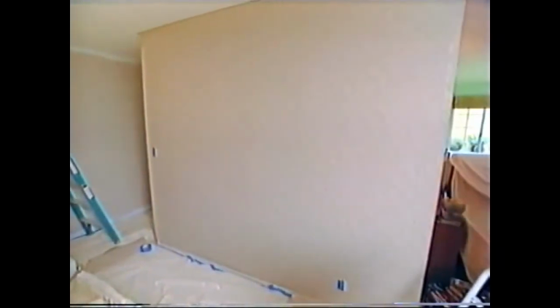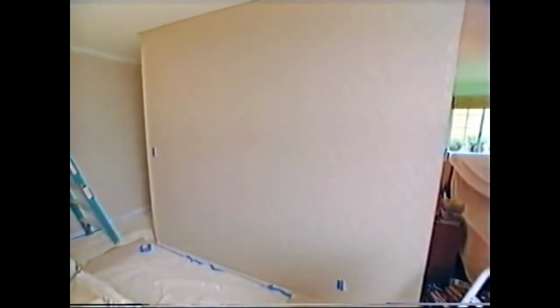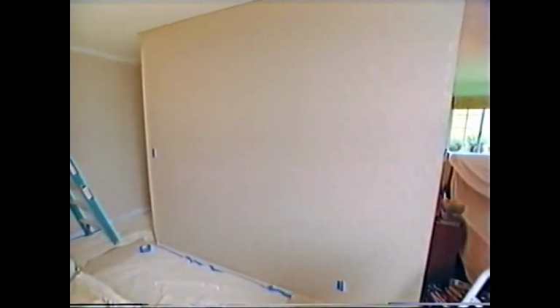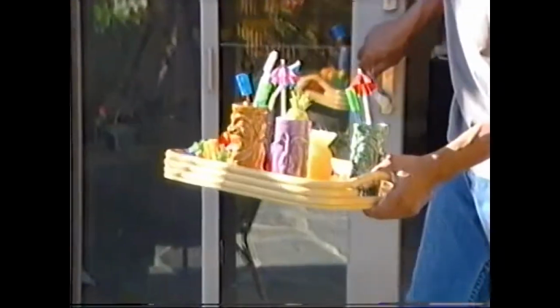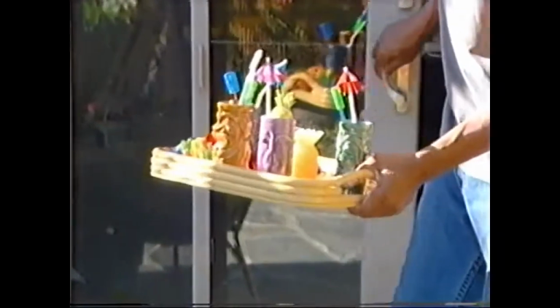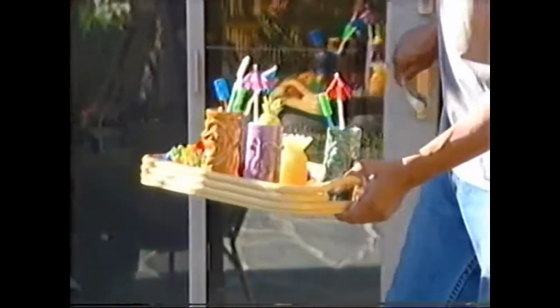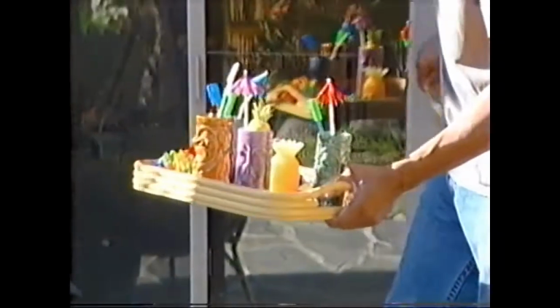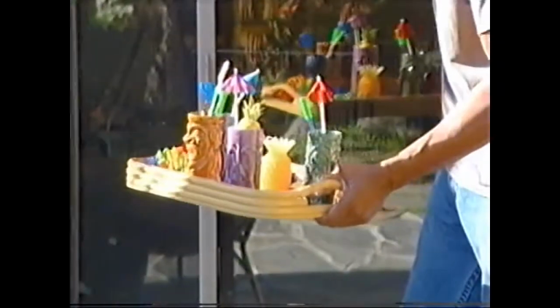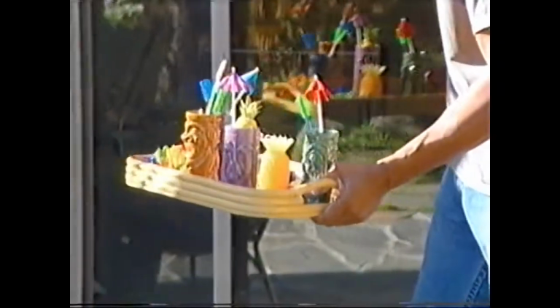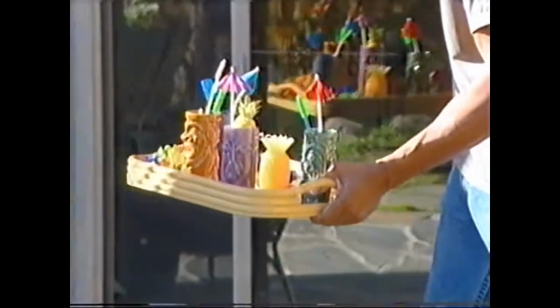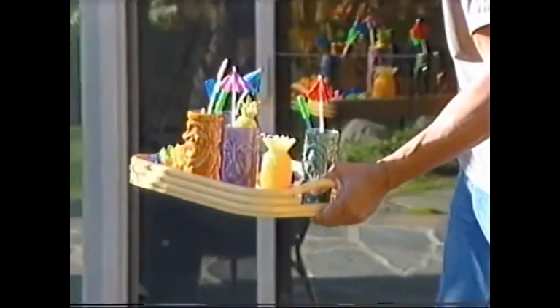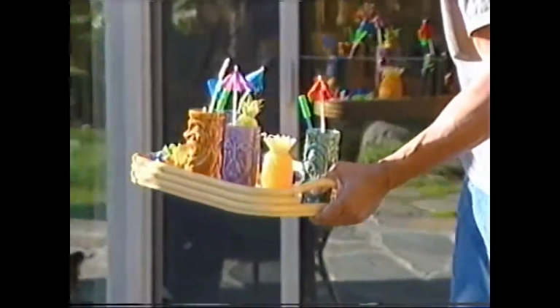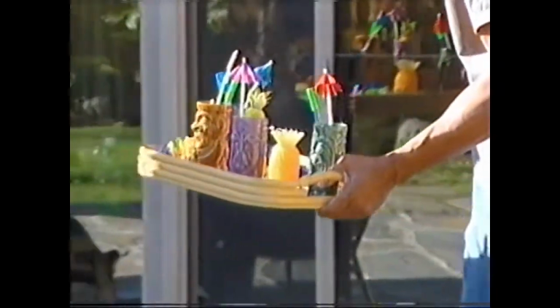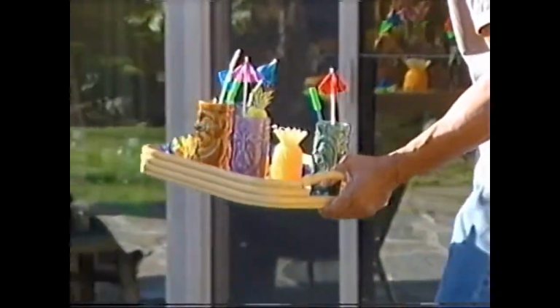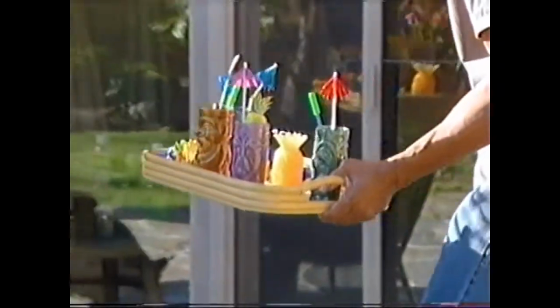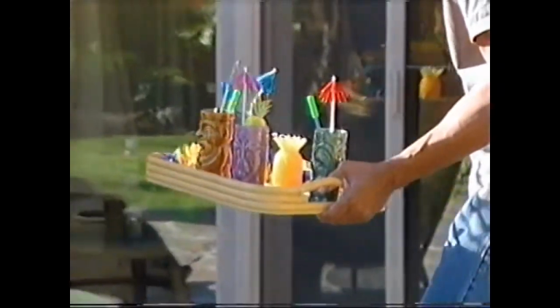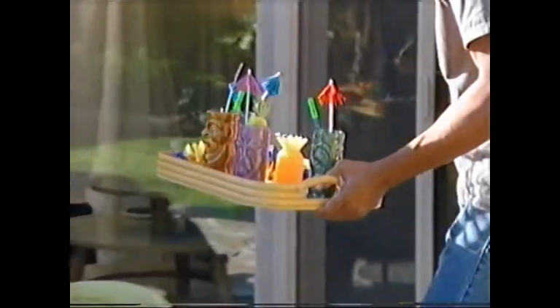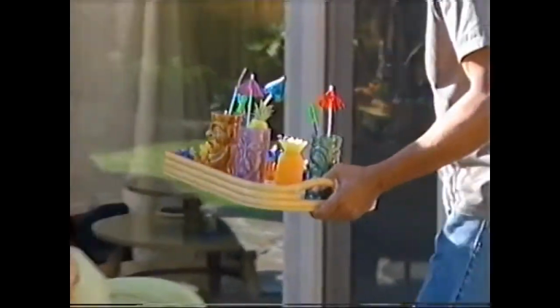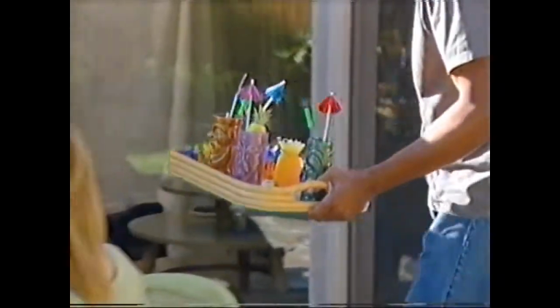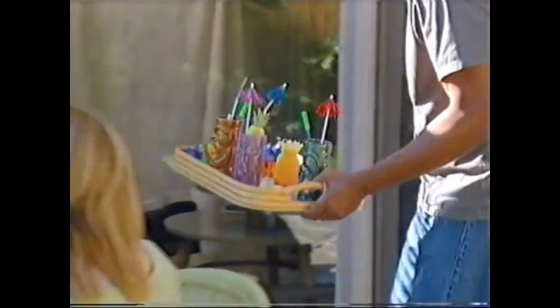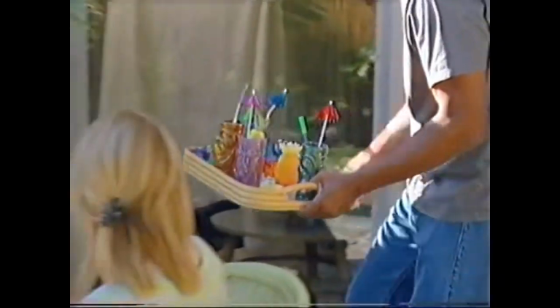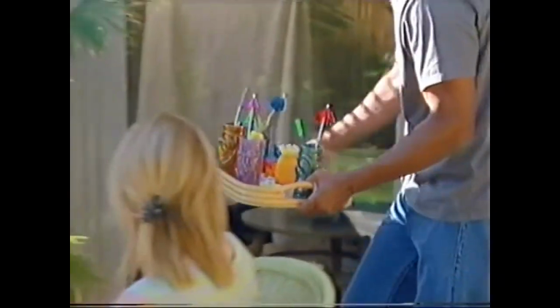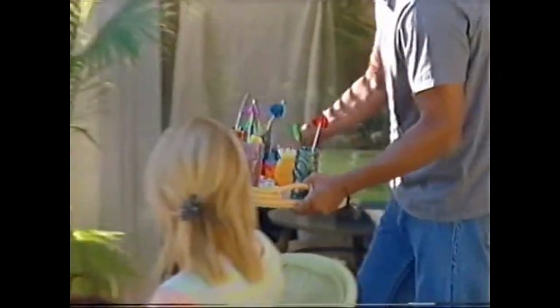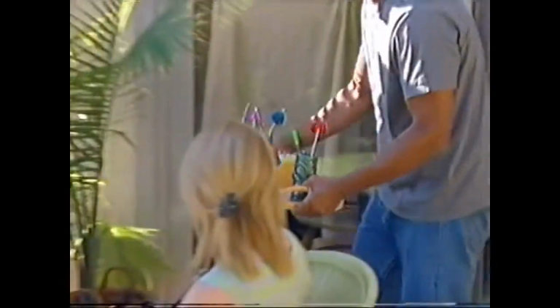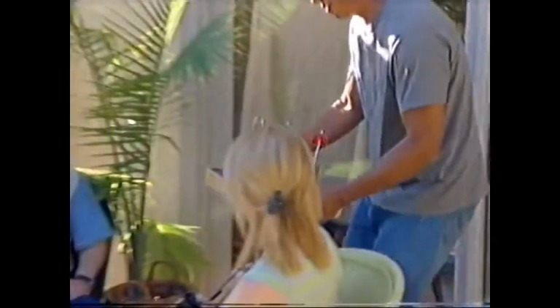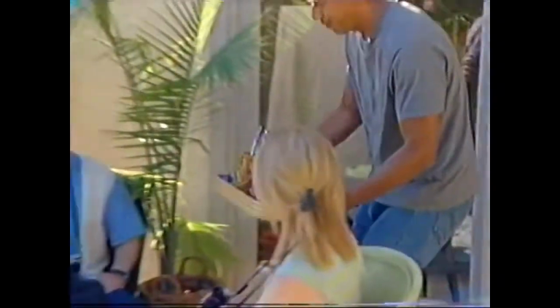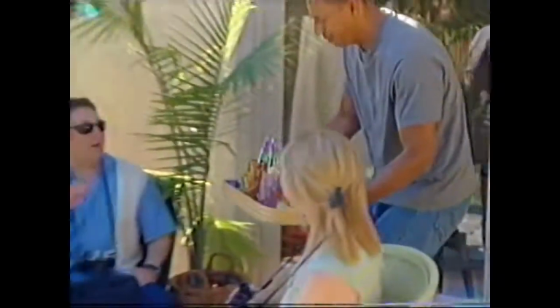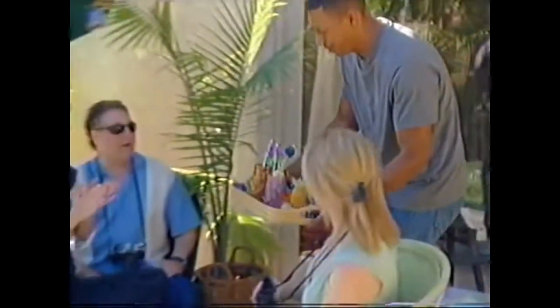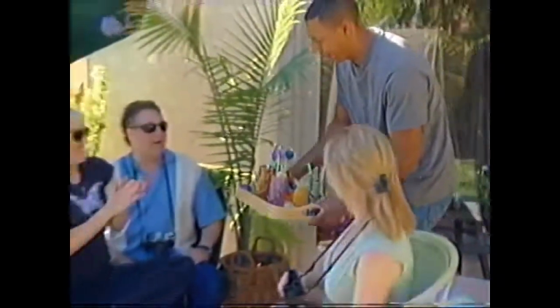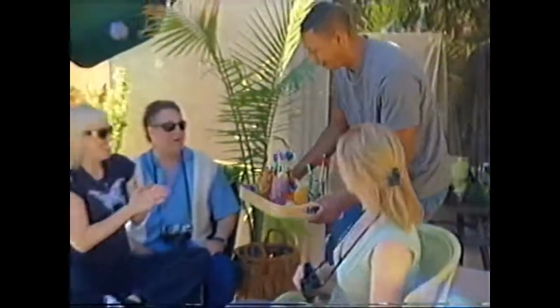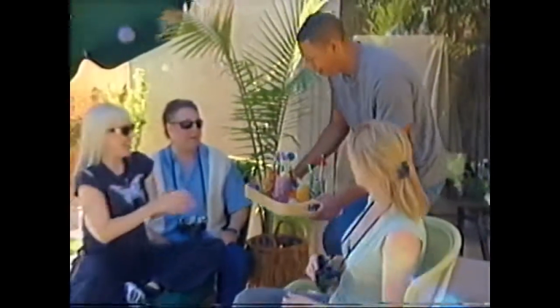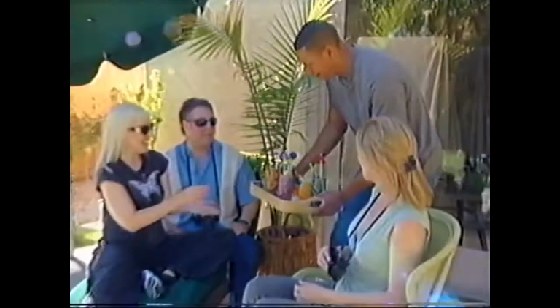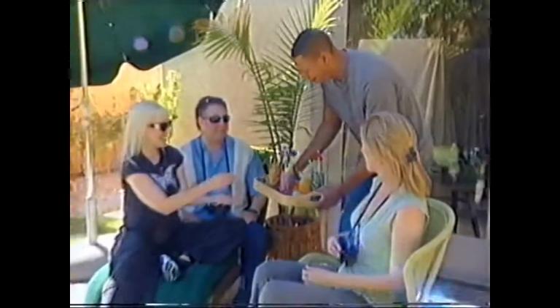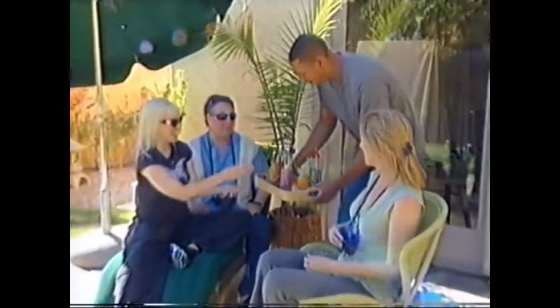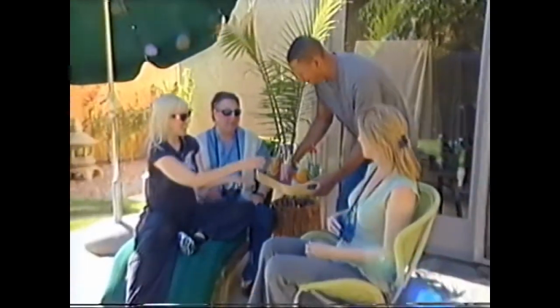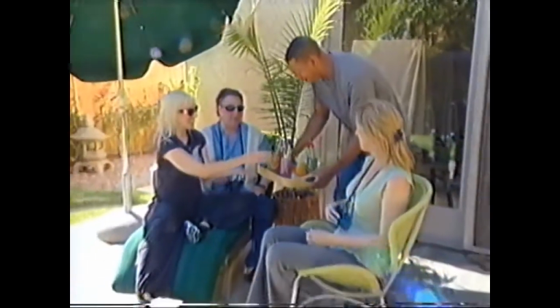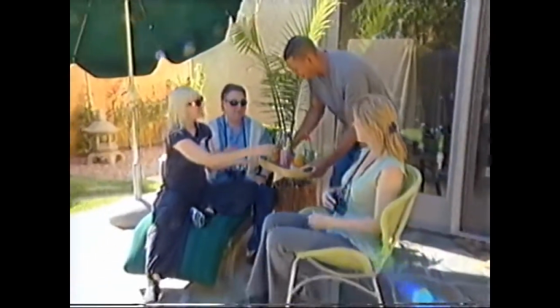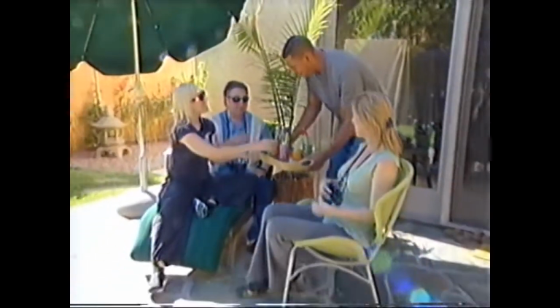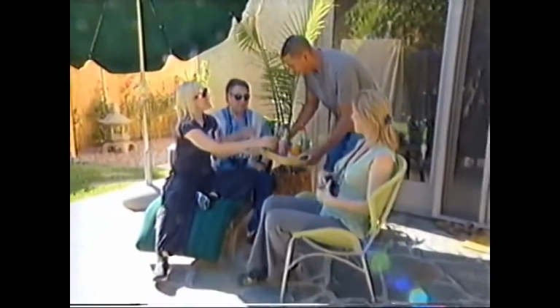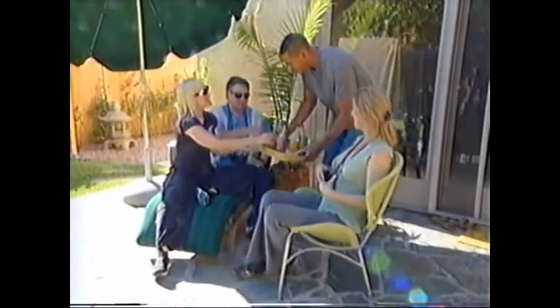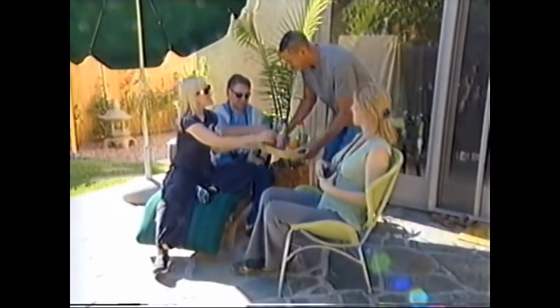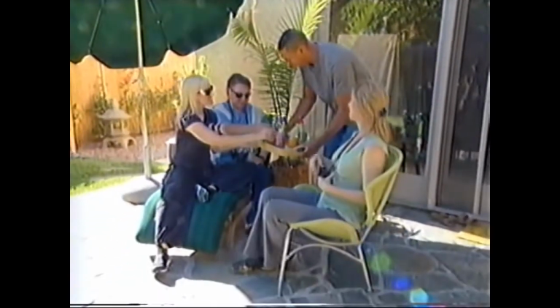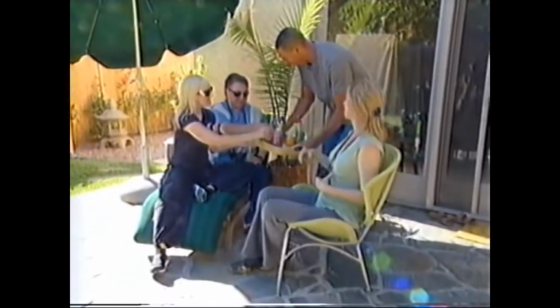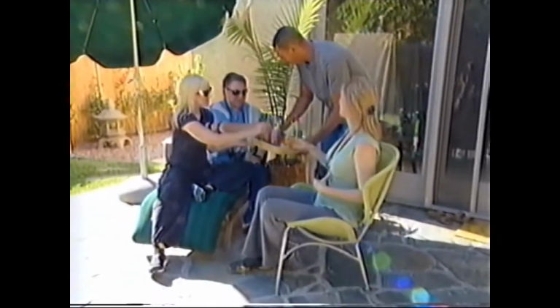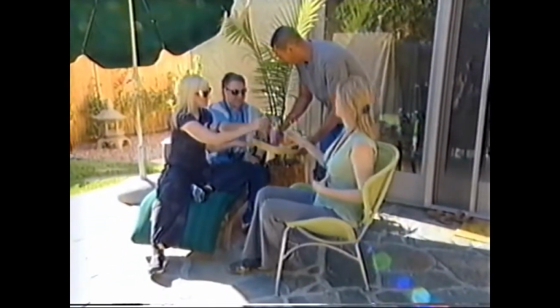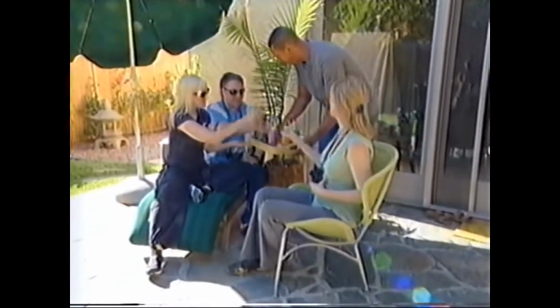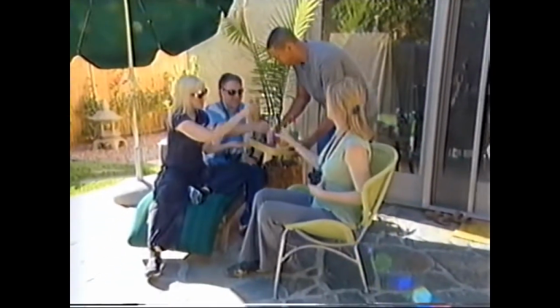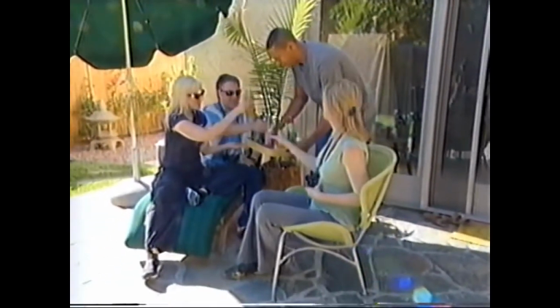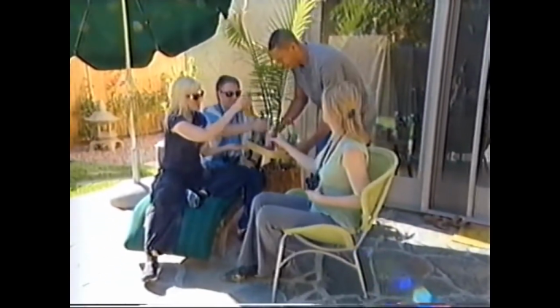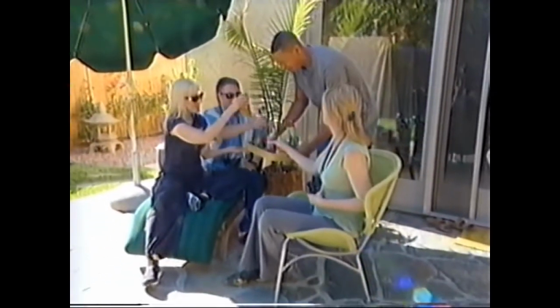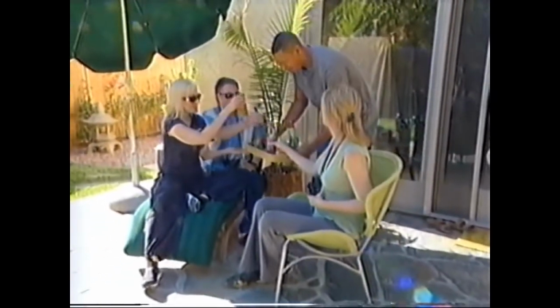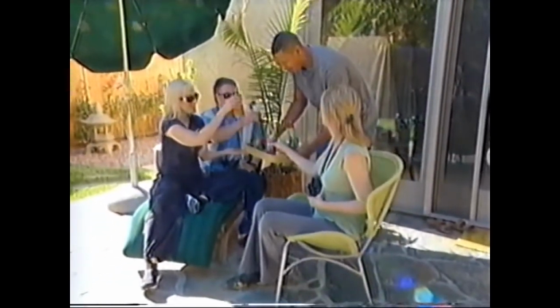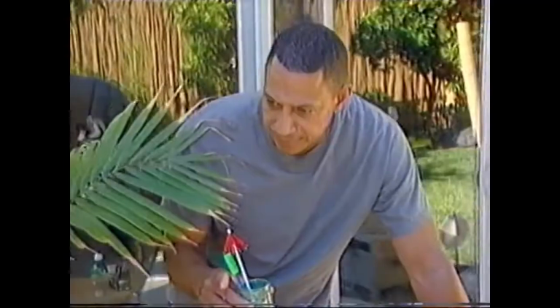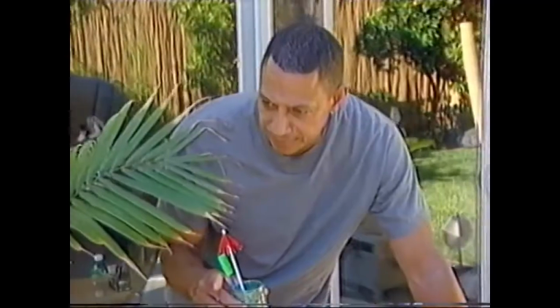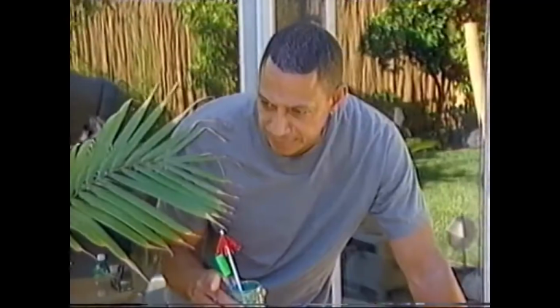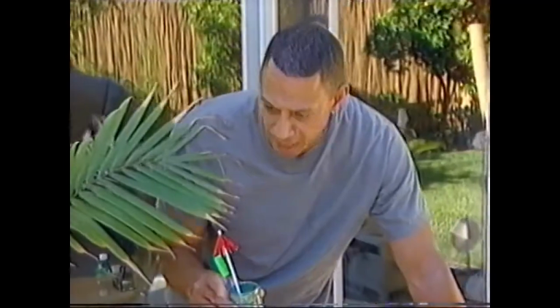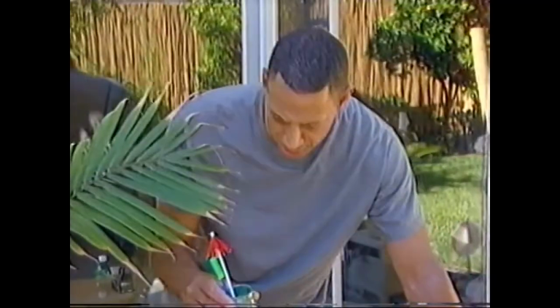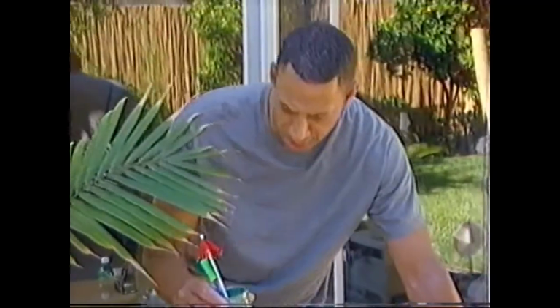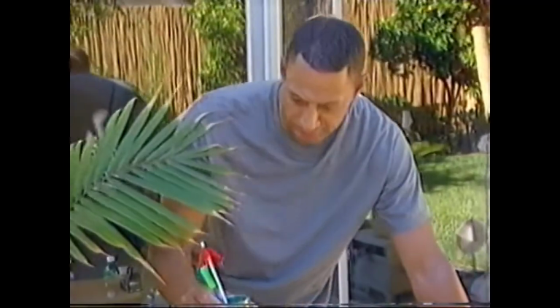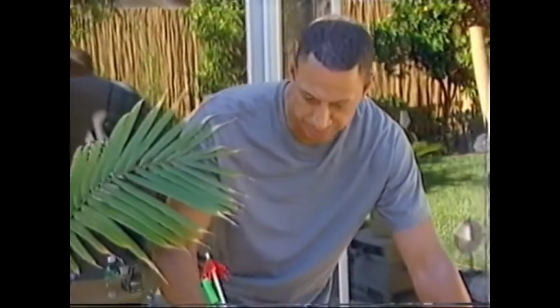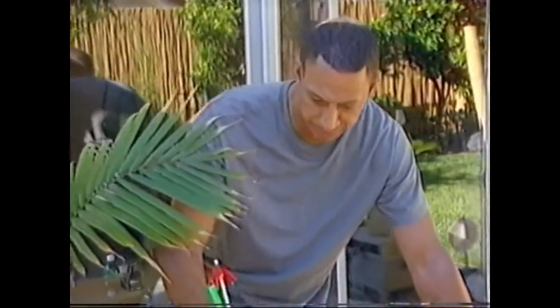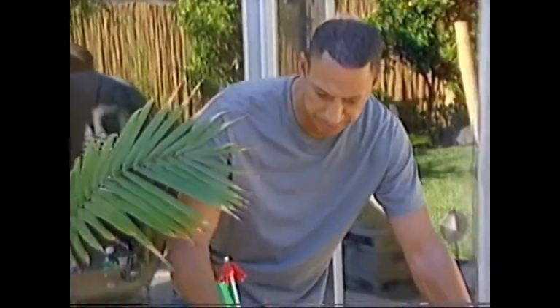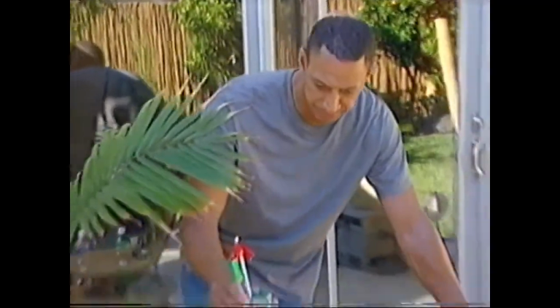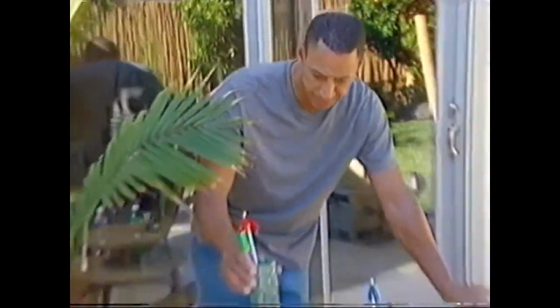These first-time fixer-uppers sure got that wallpaper up like pros, and that calls for an umbrella drink. Make that four umbrella drinks. Hear, hear.